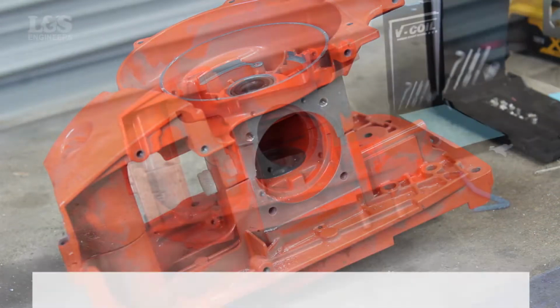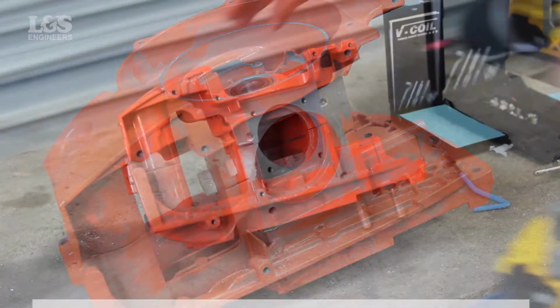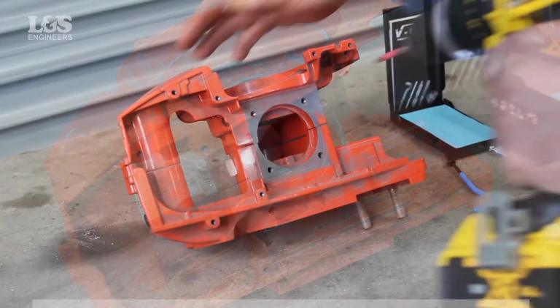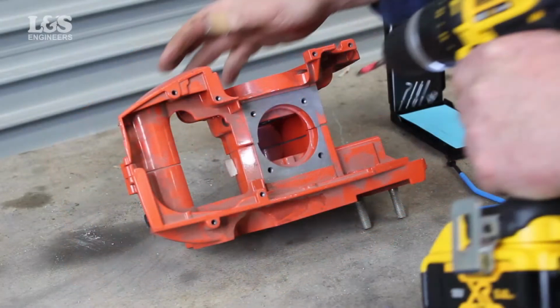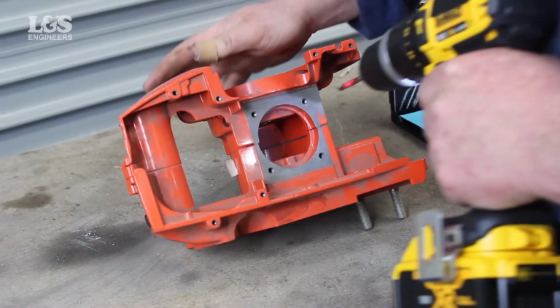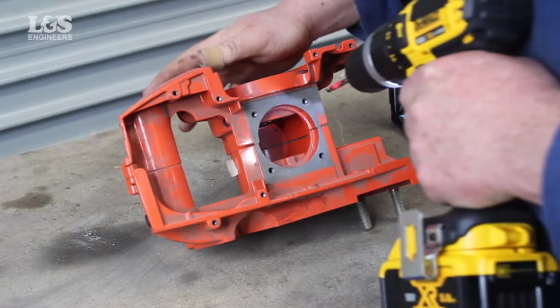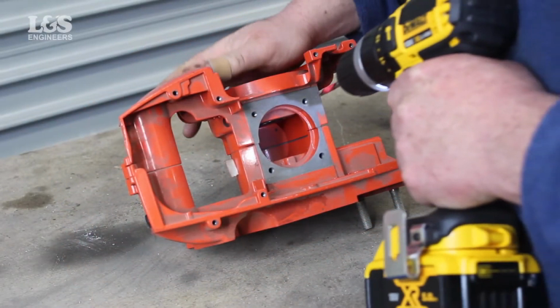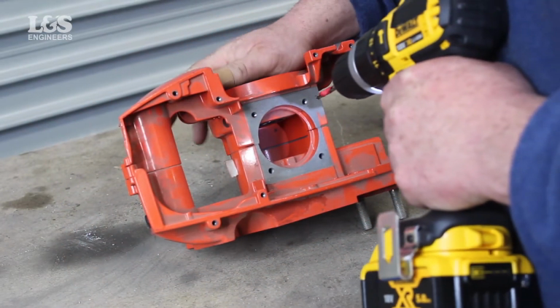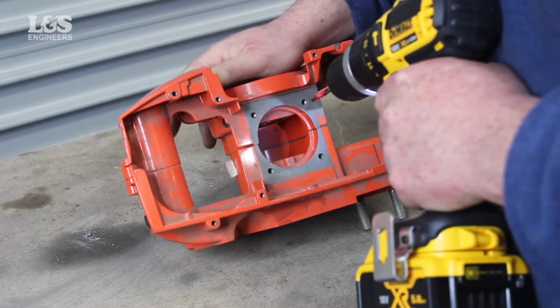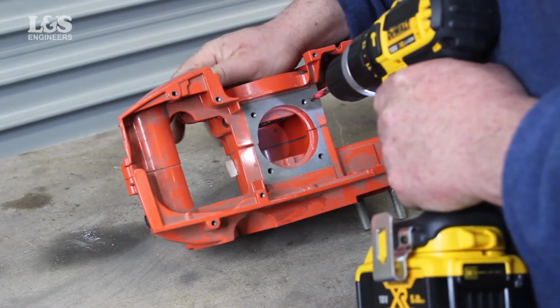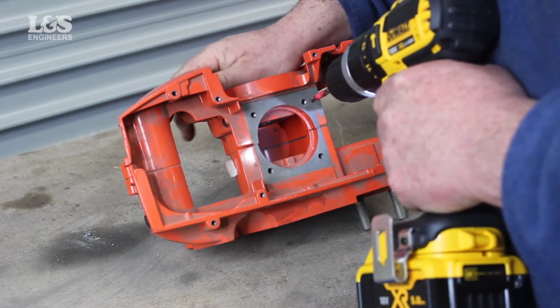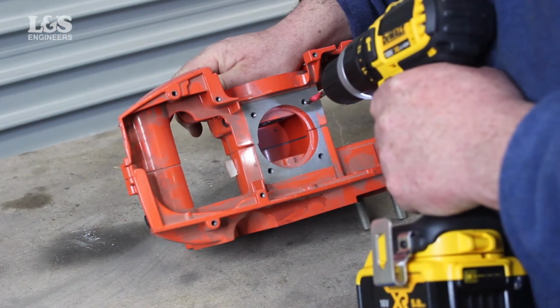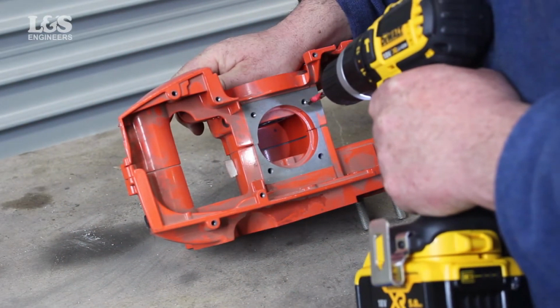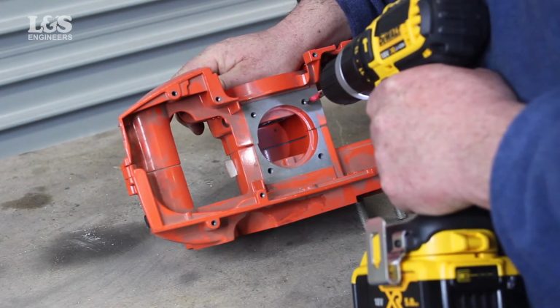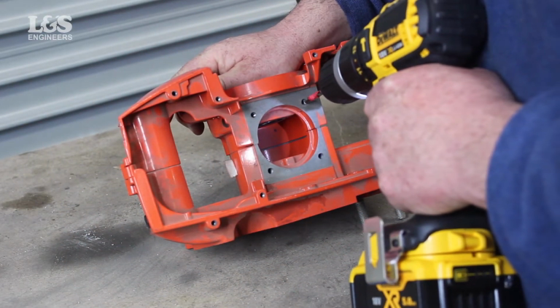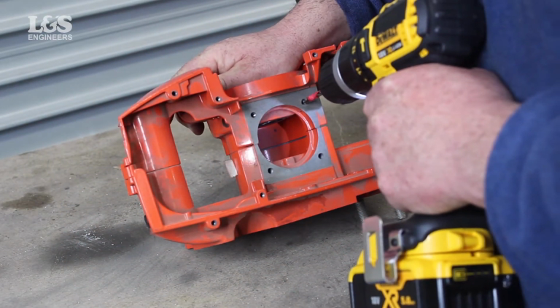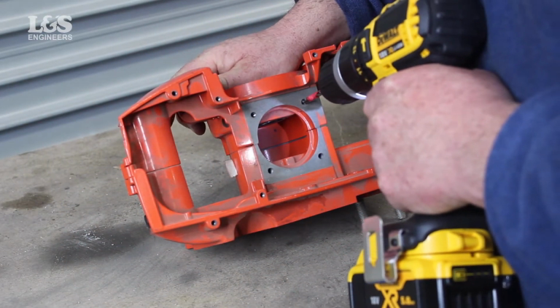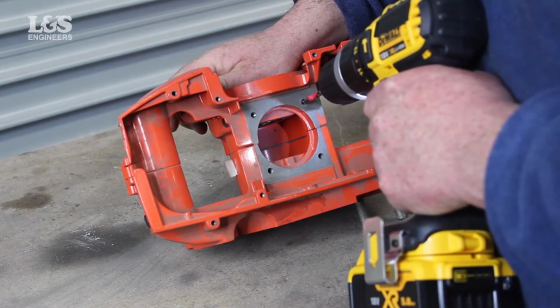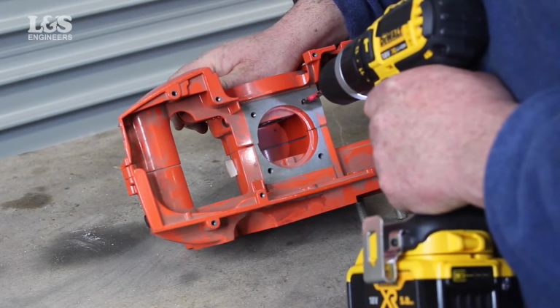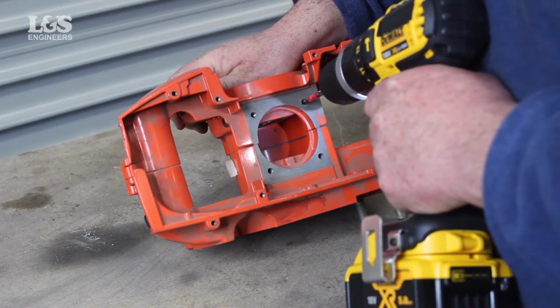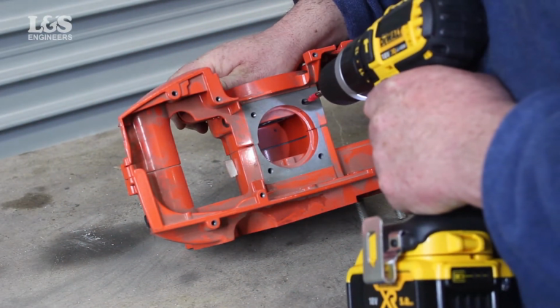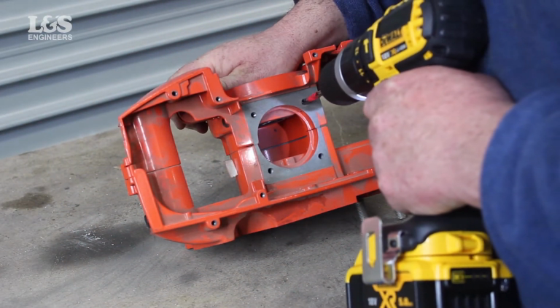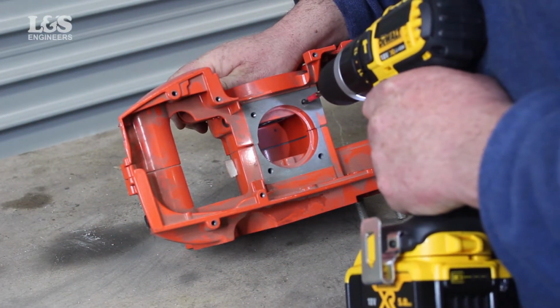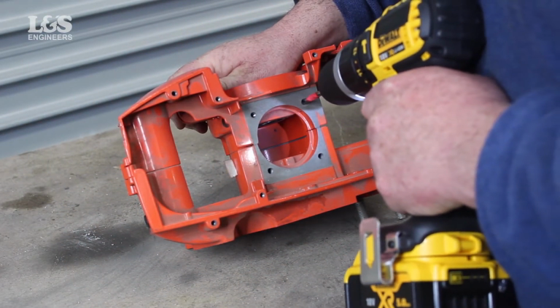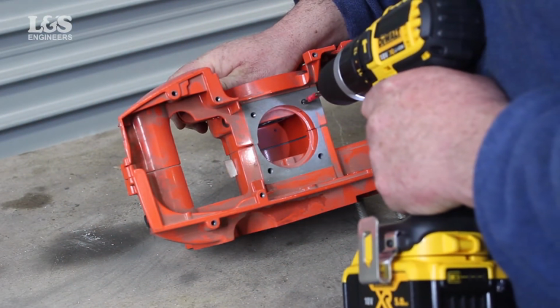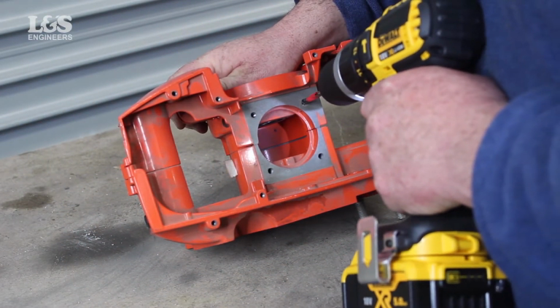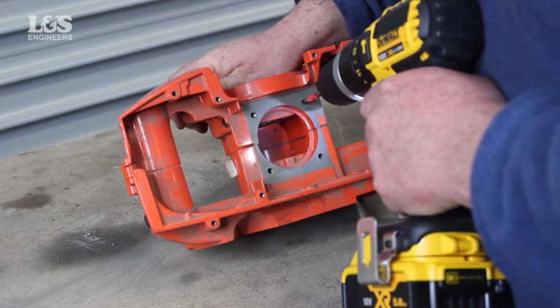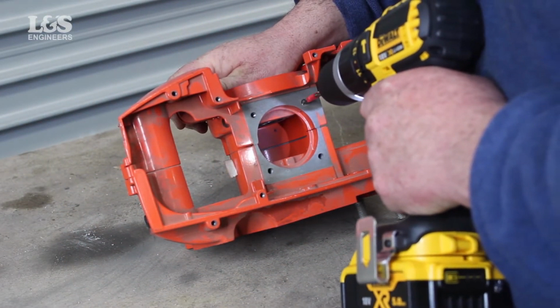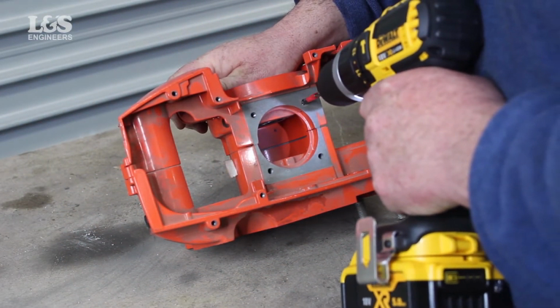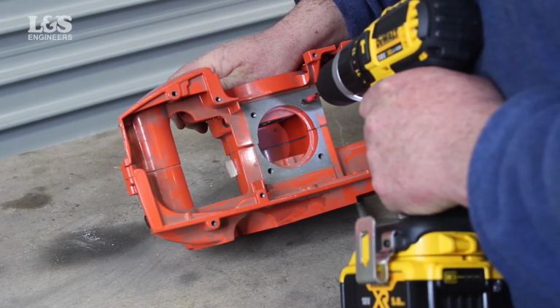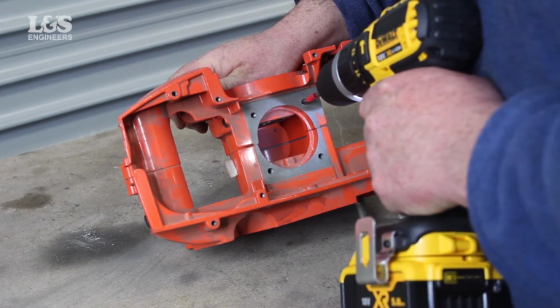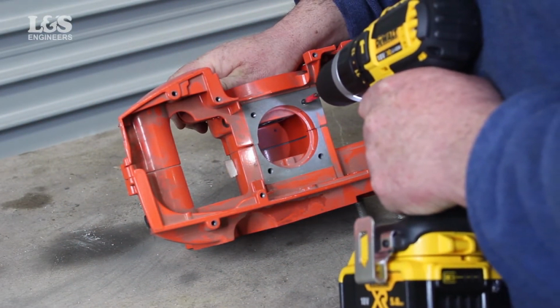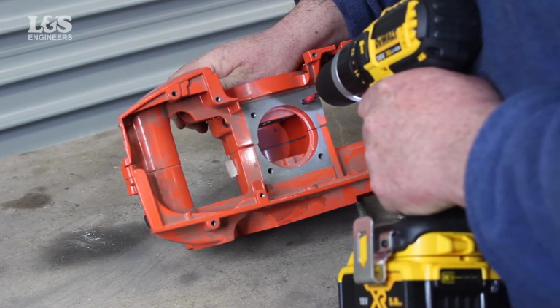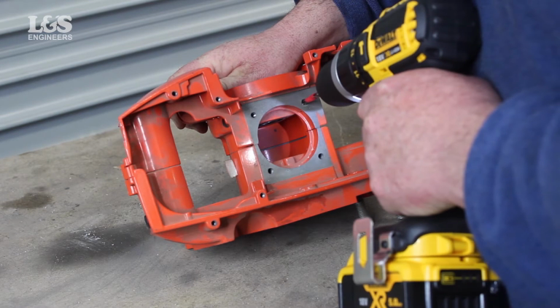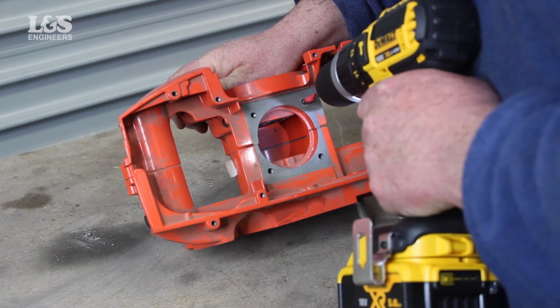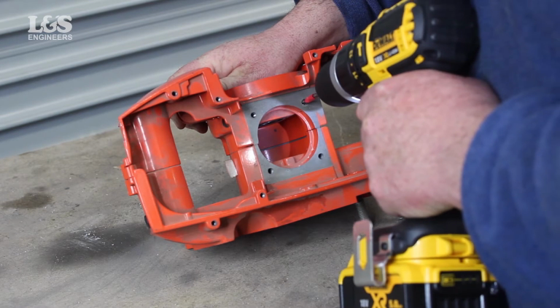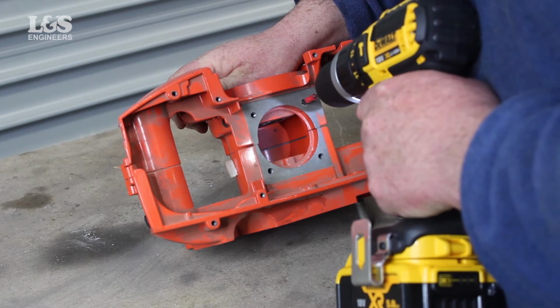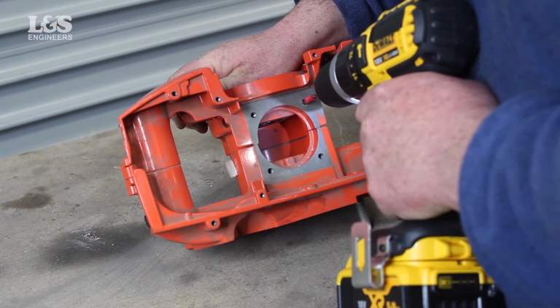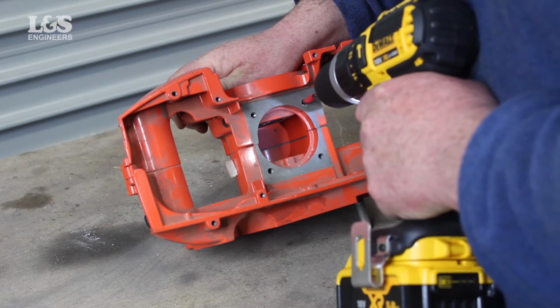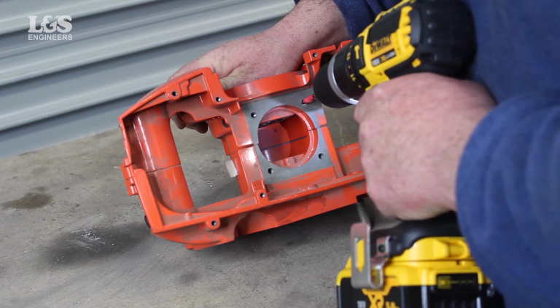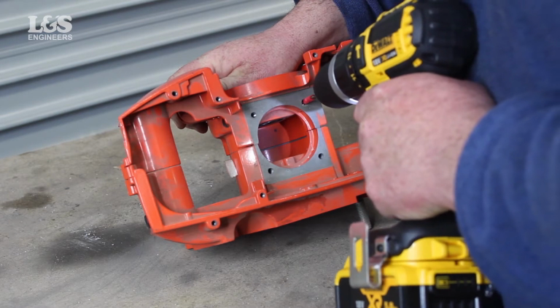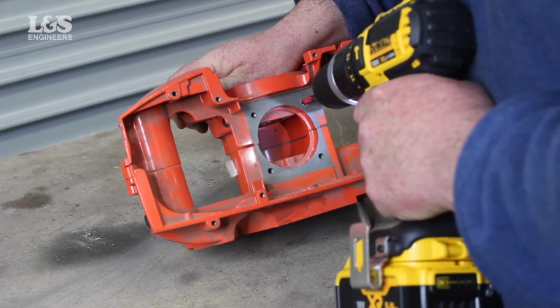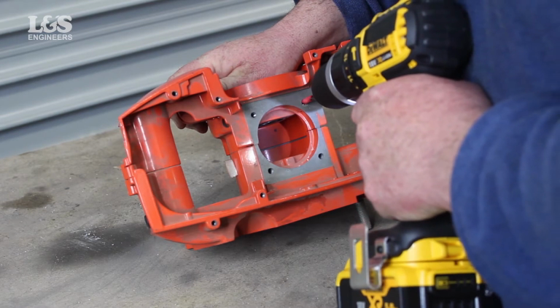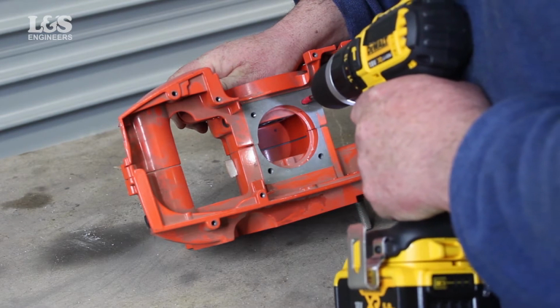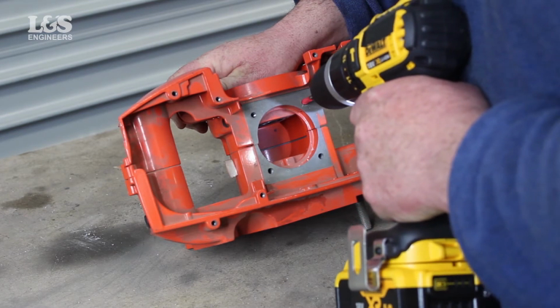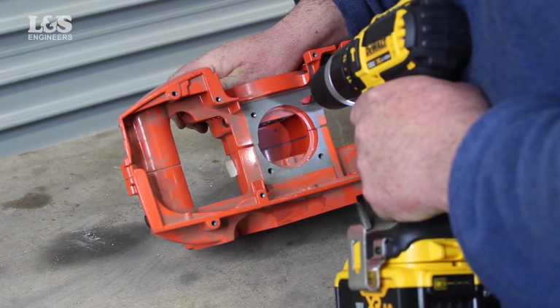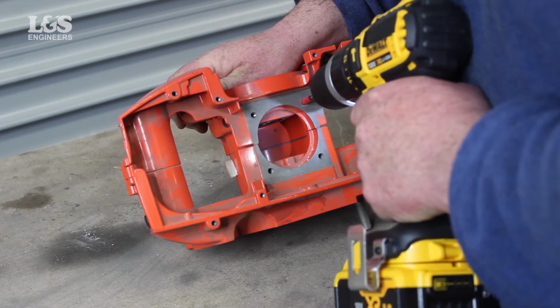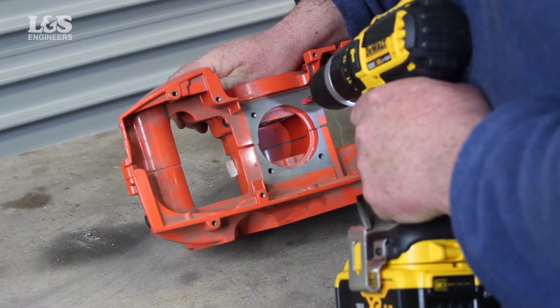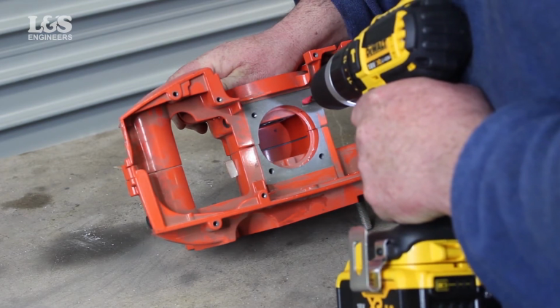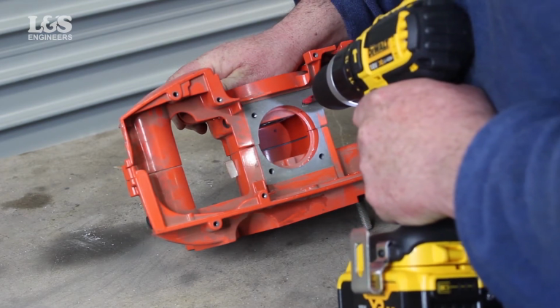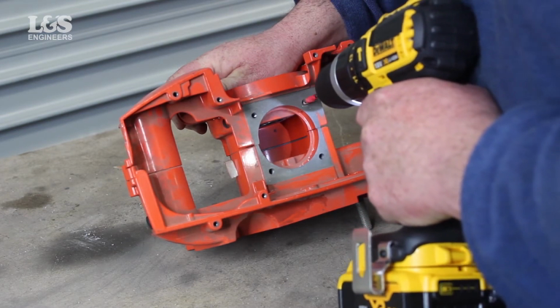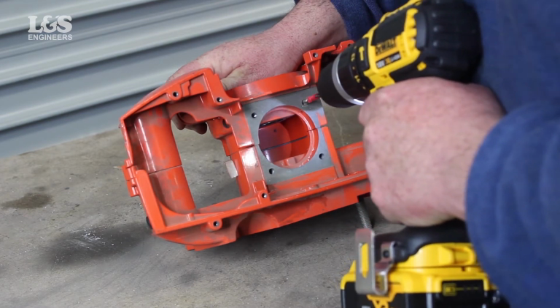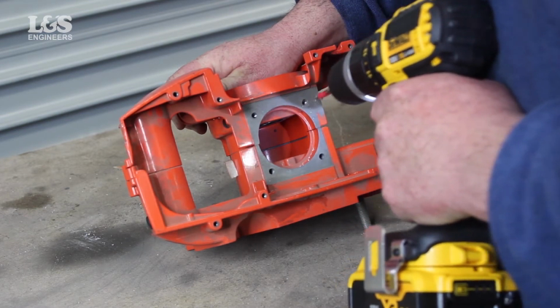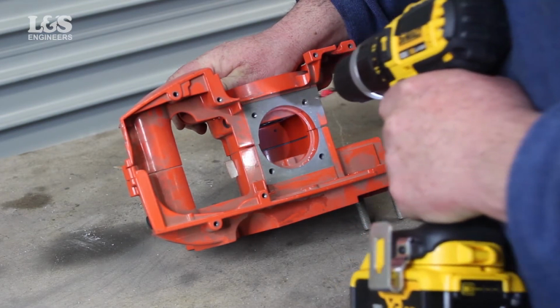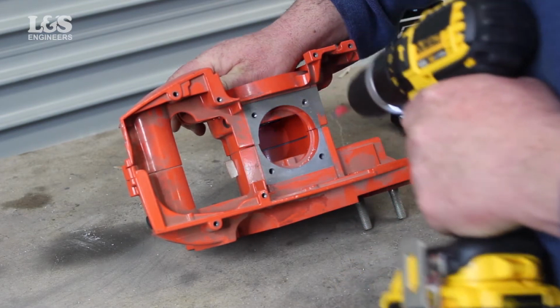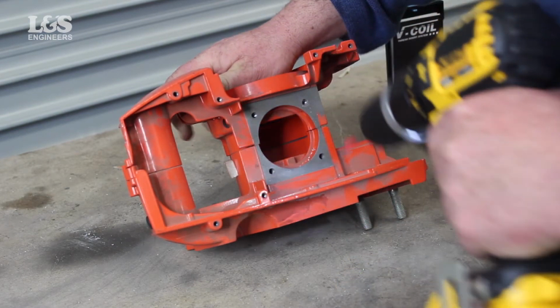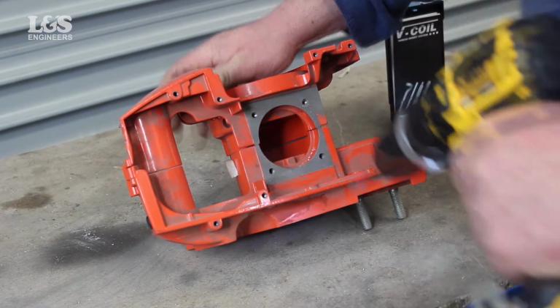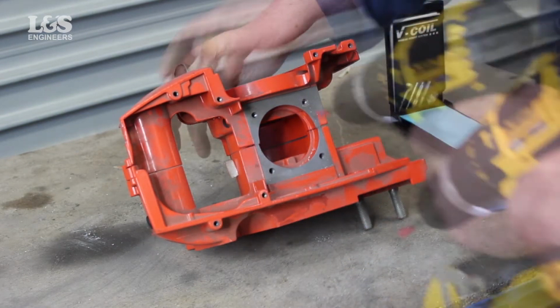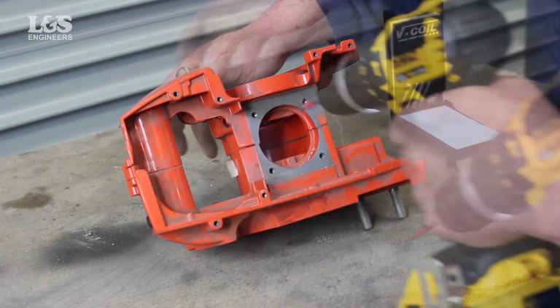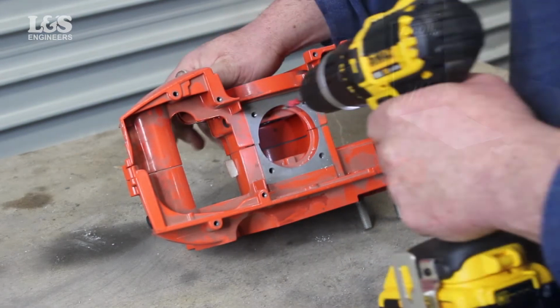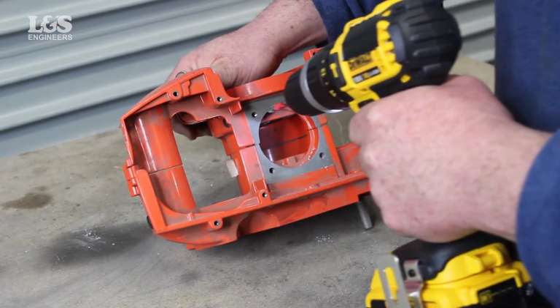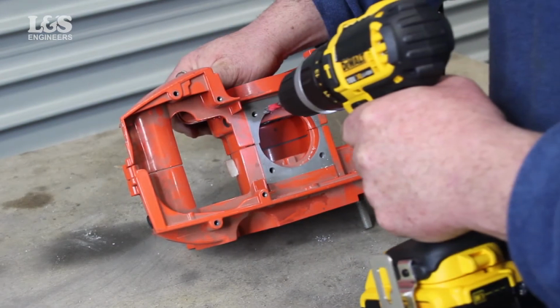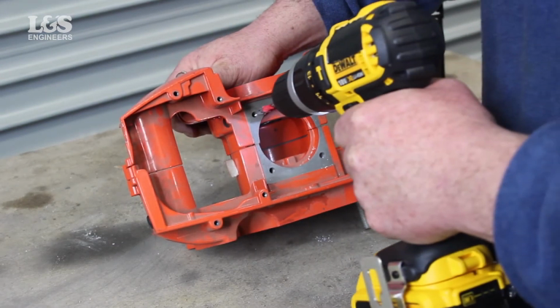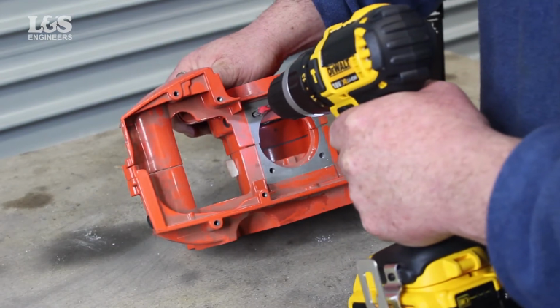Holding the part in place using a vise, drill out the hole using a power drill to the markings, identifying how far to drill to.